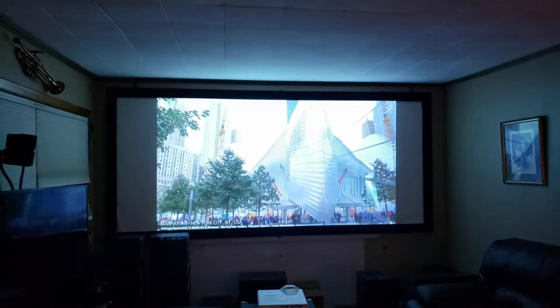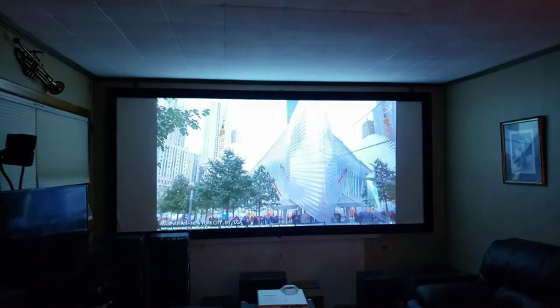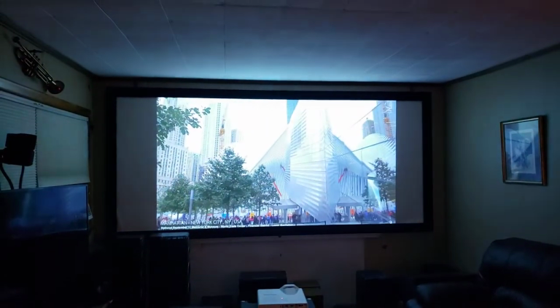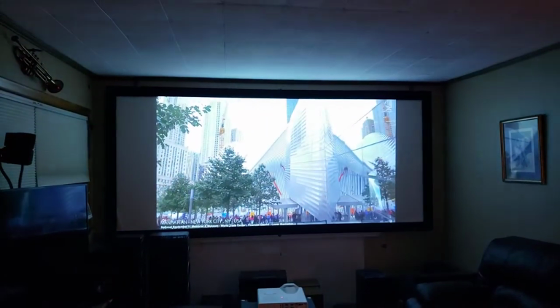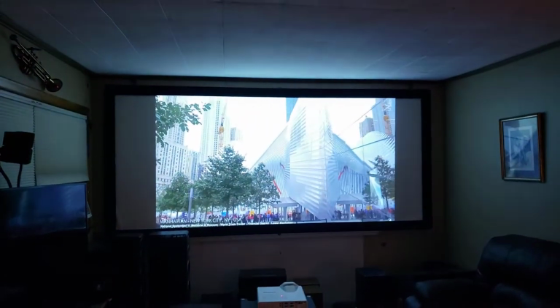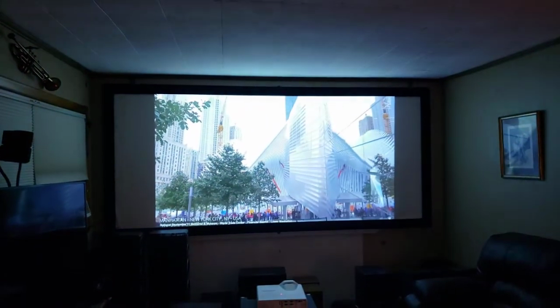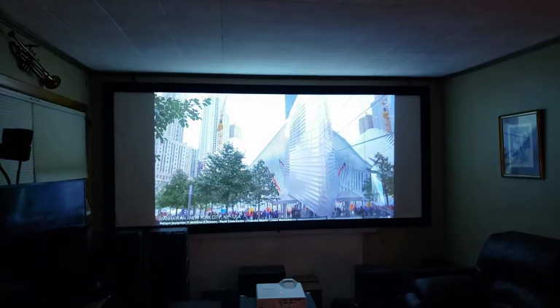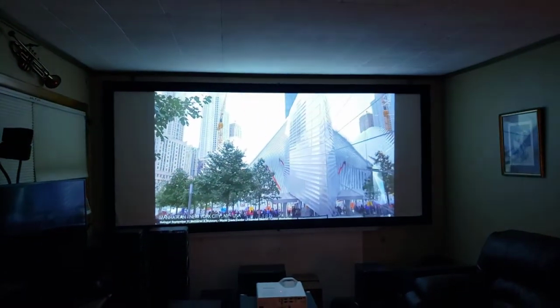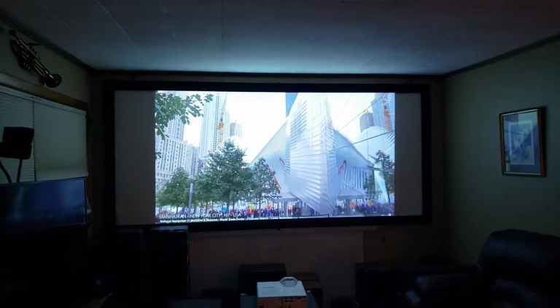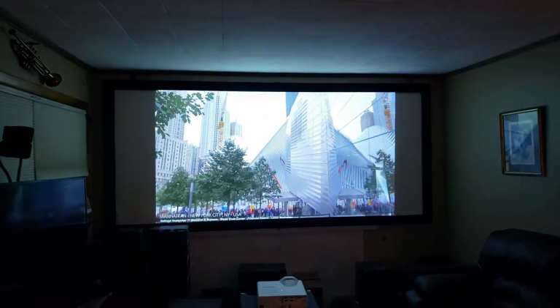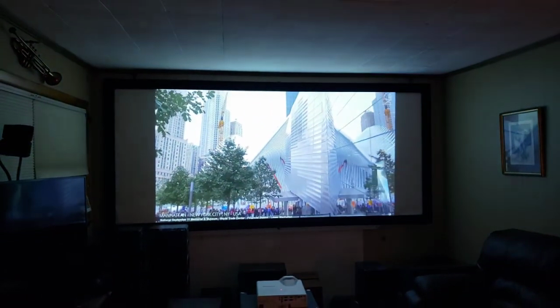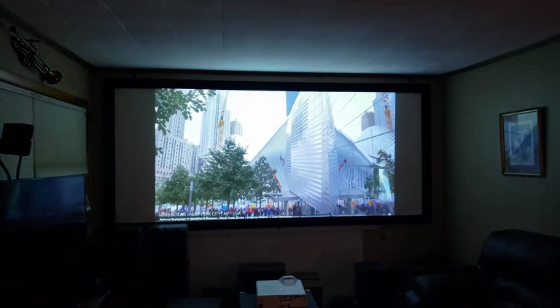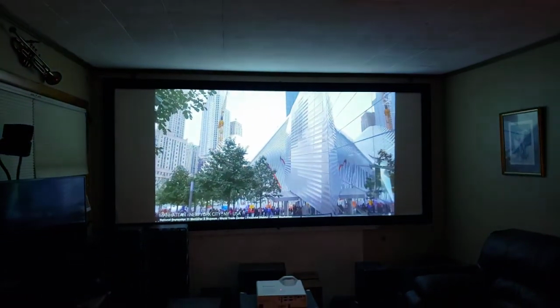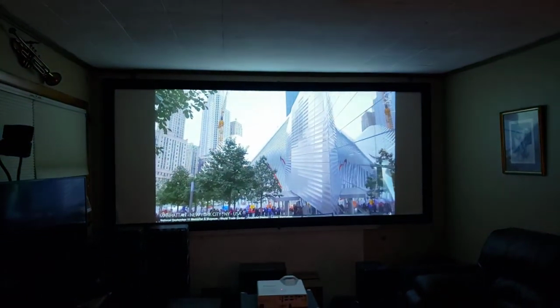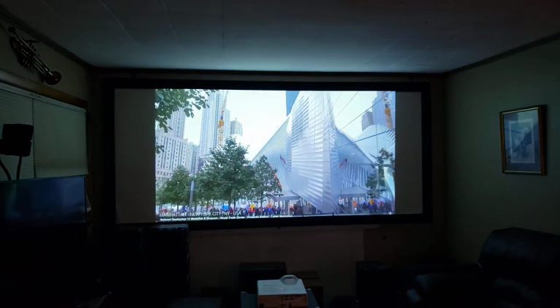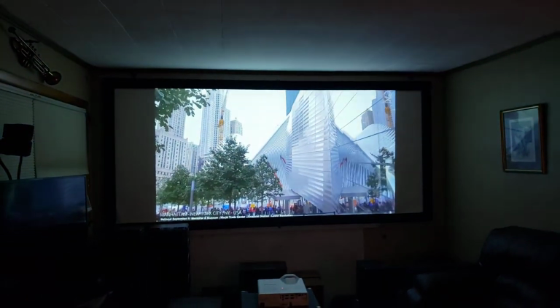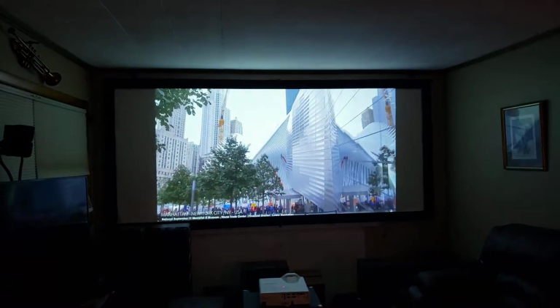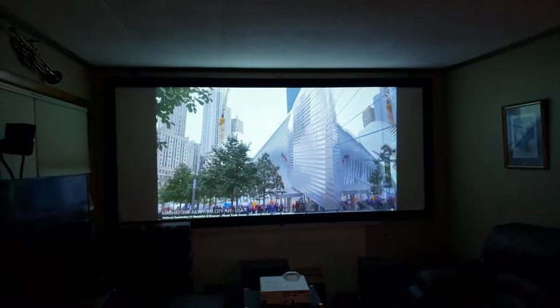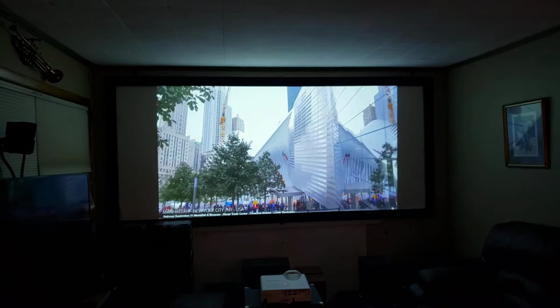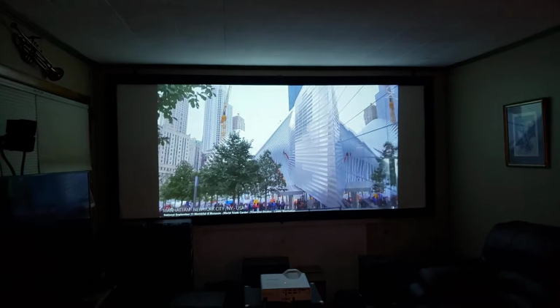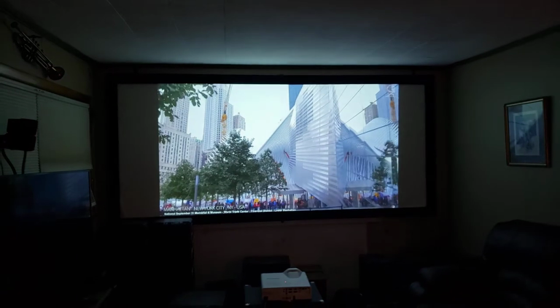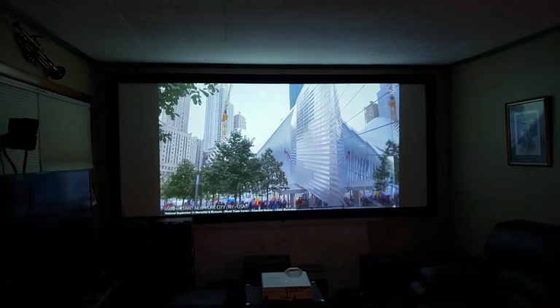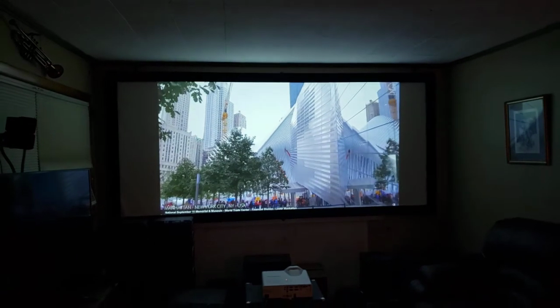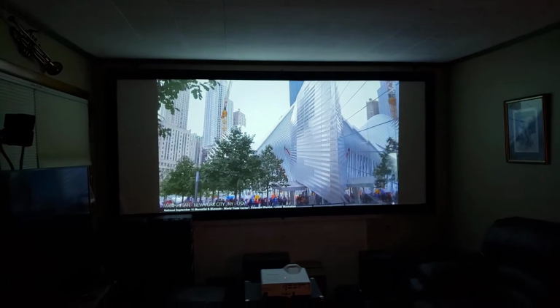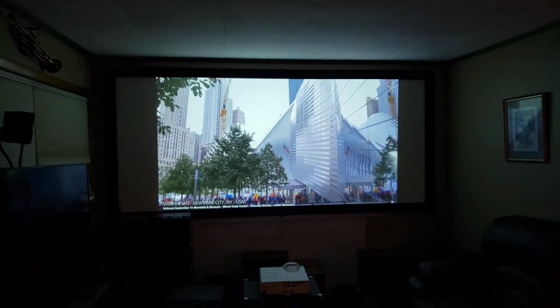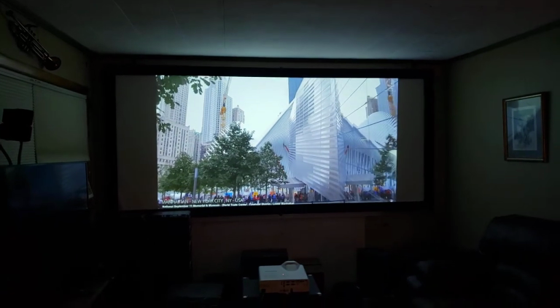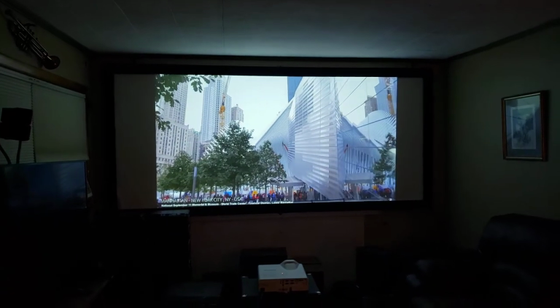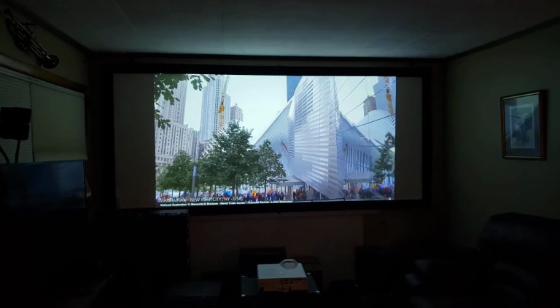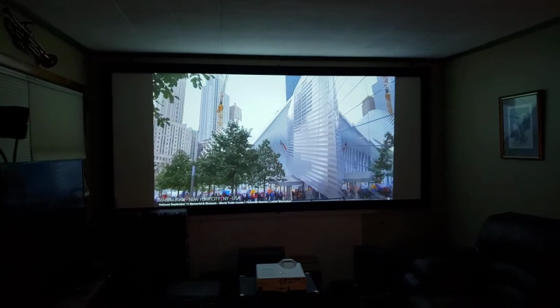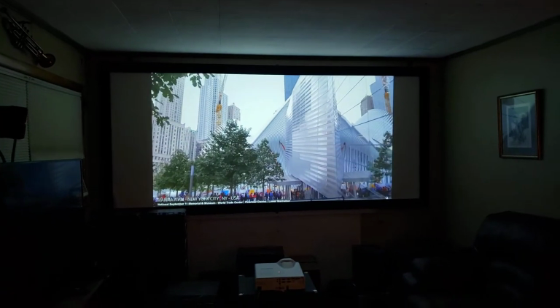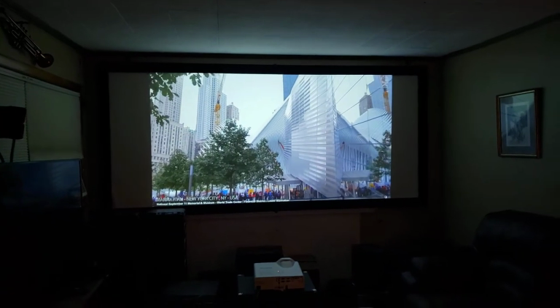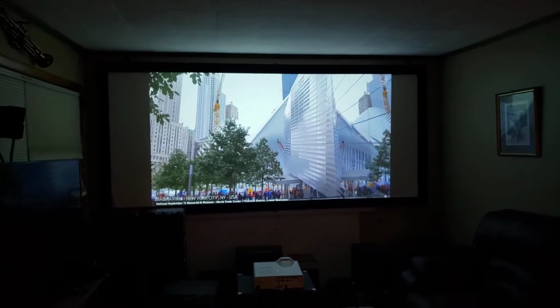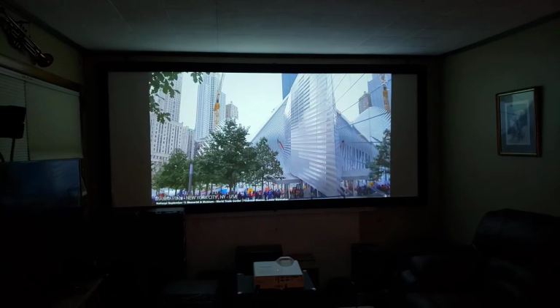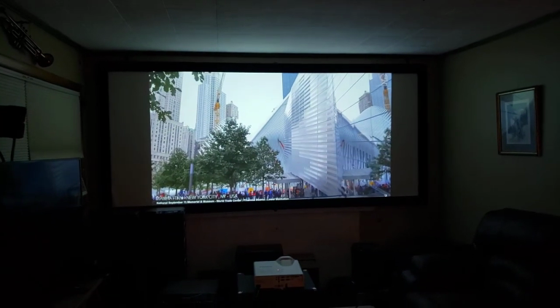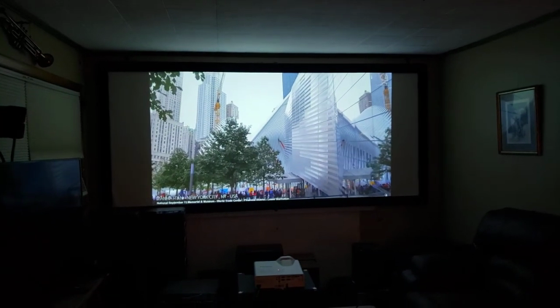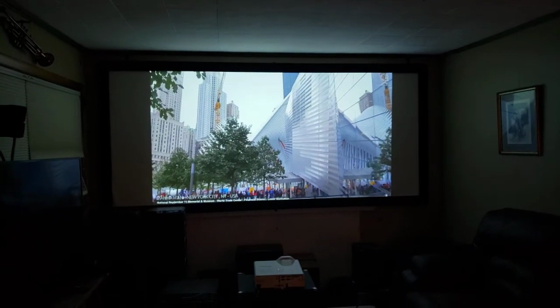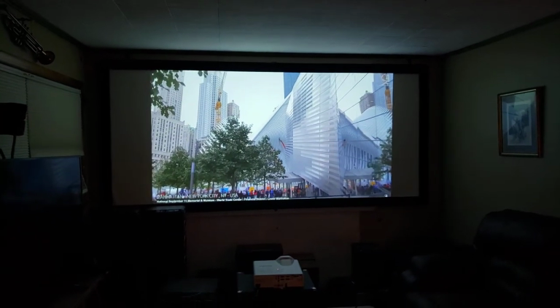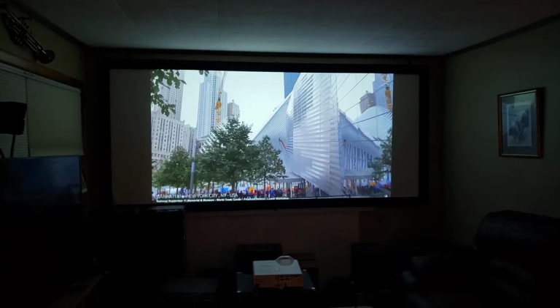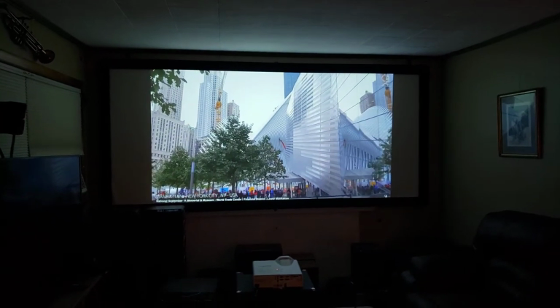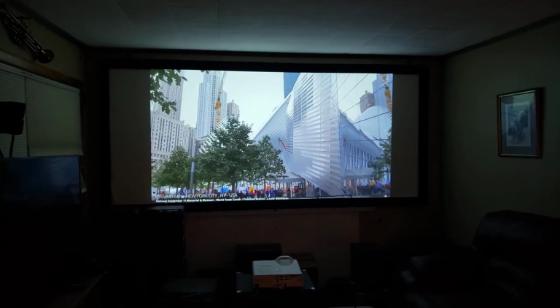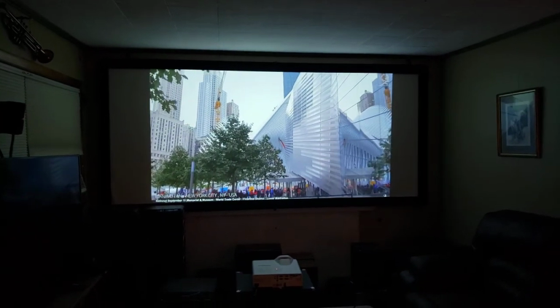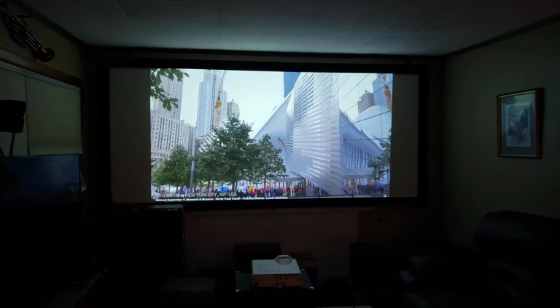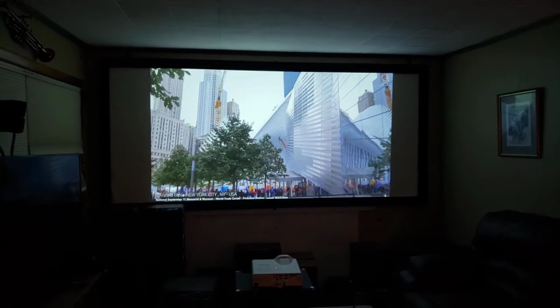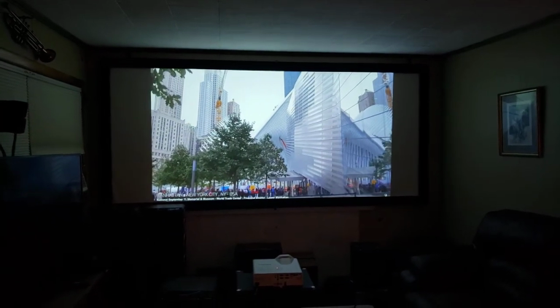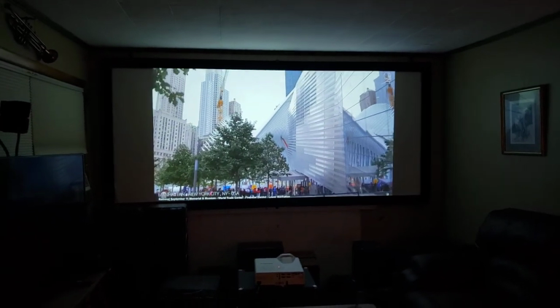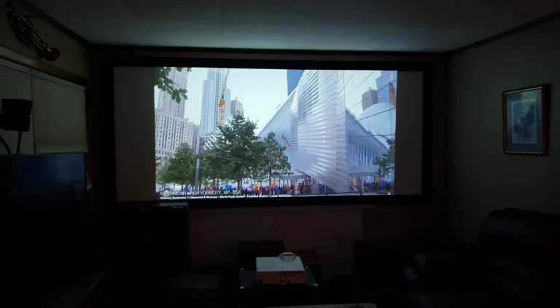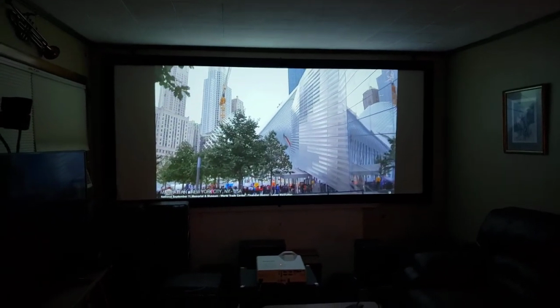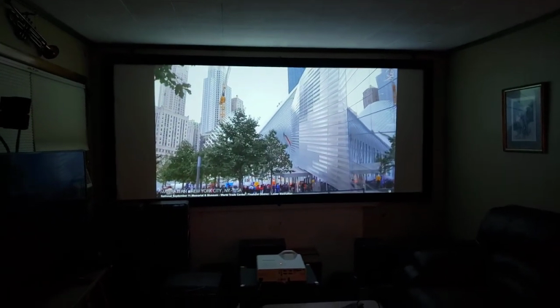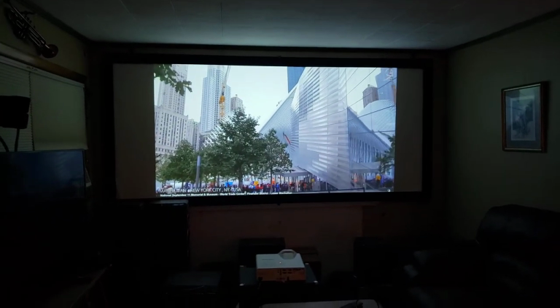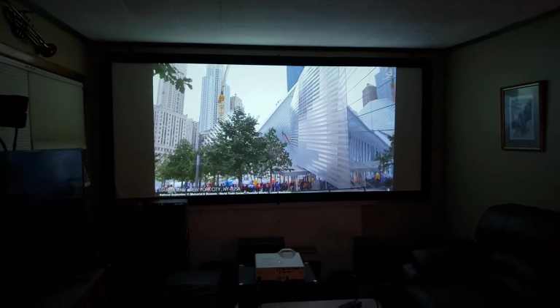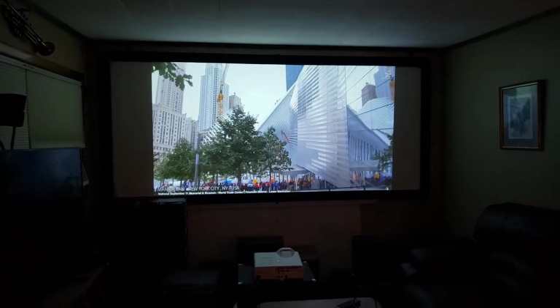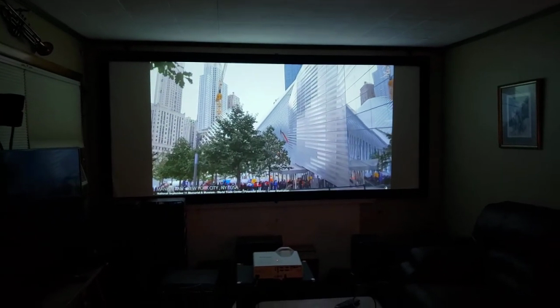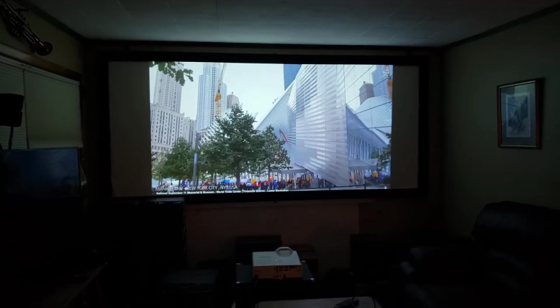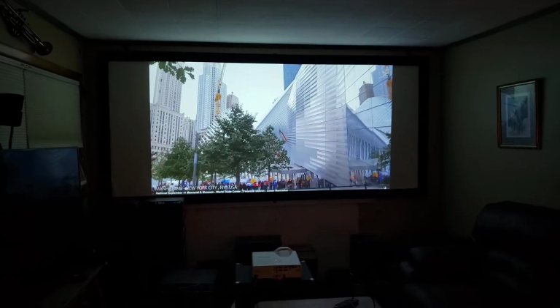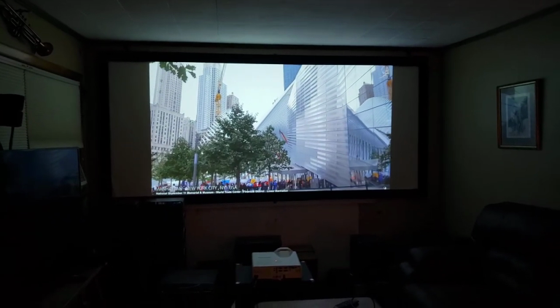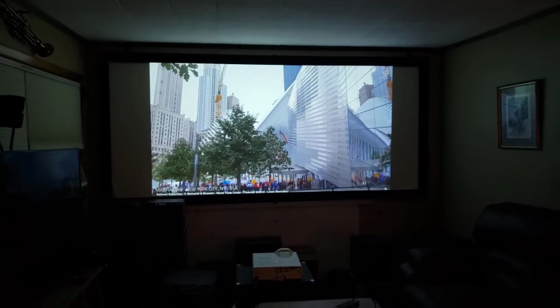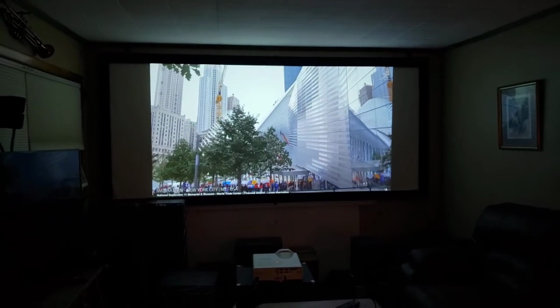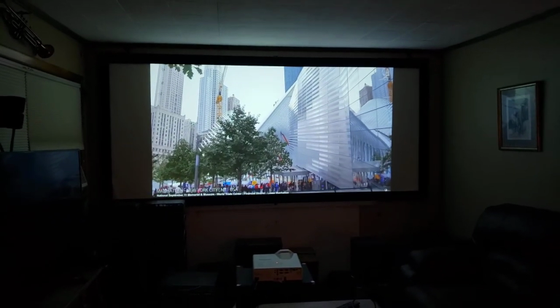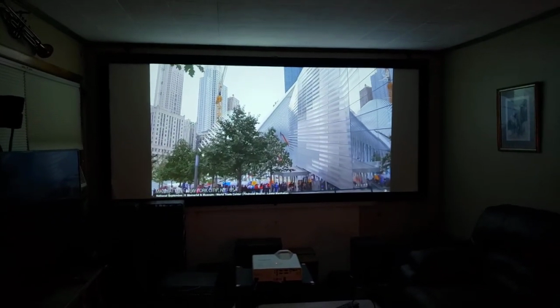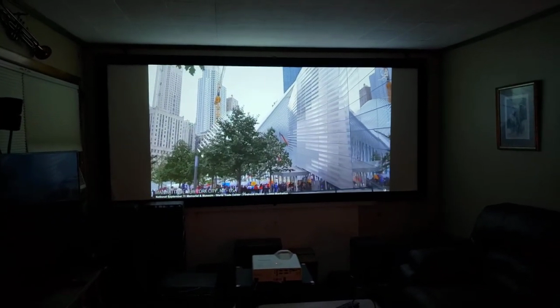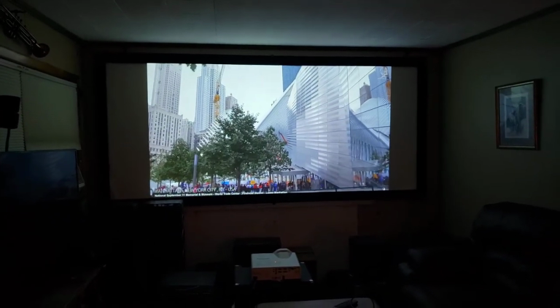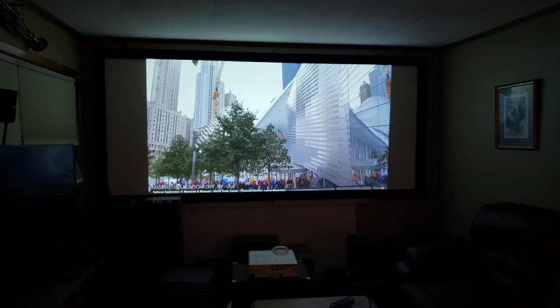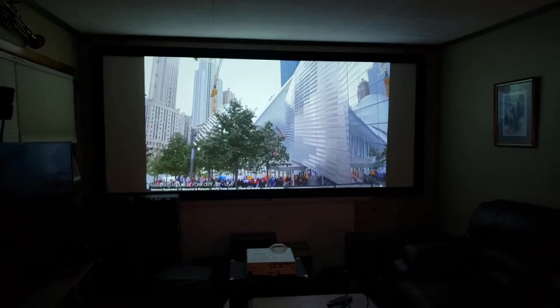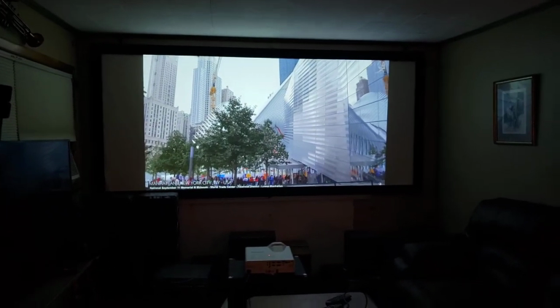This is very good video. This particular projector has 700 hours on it.